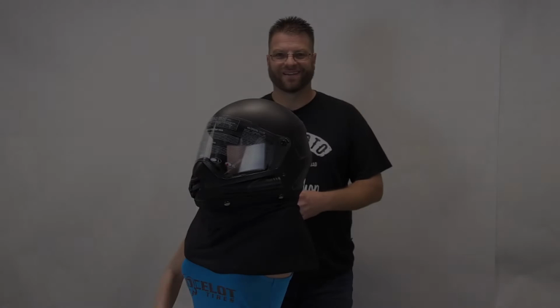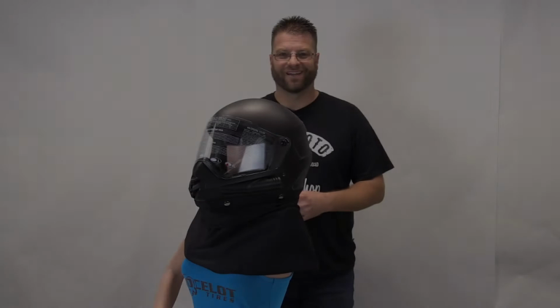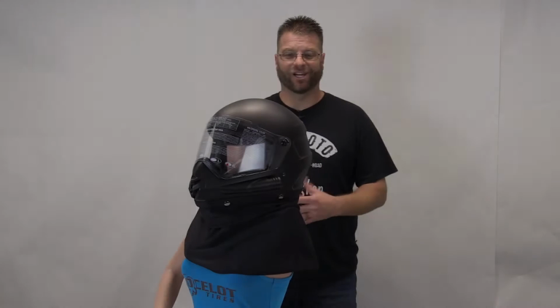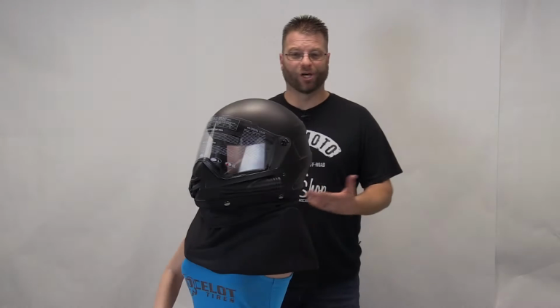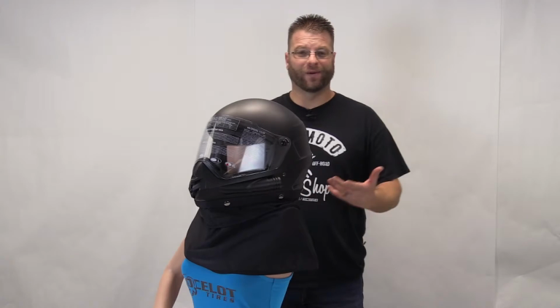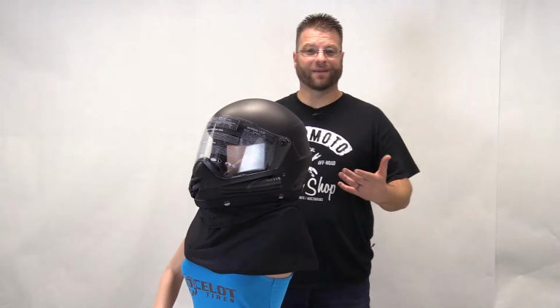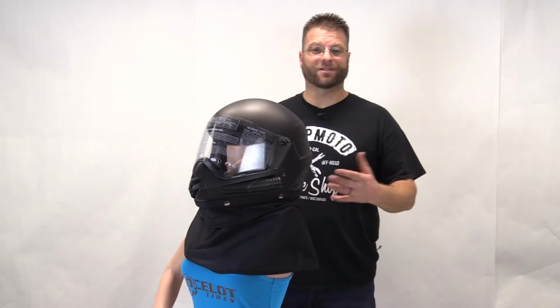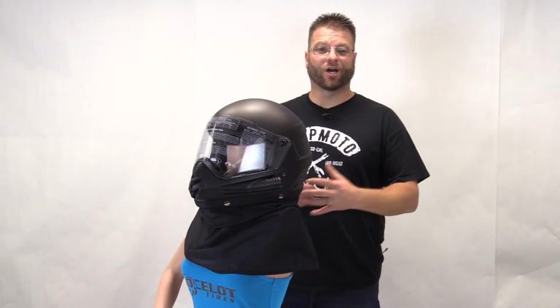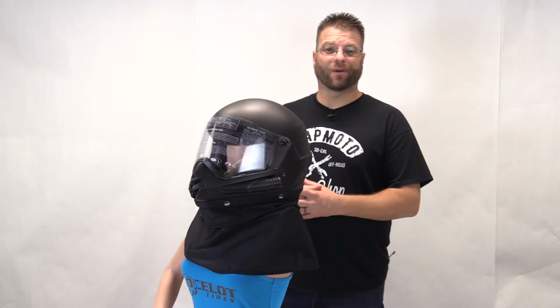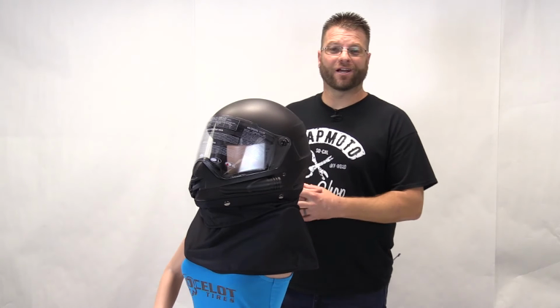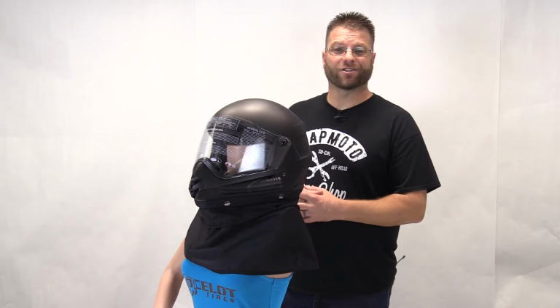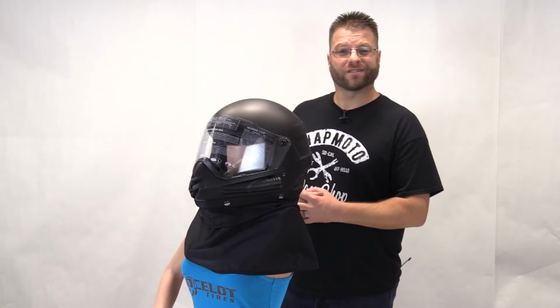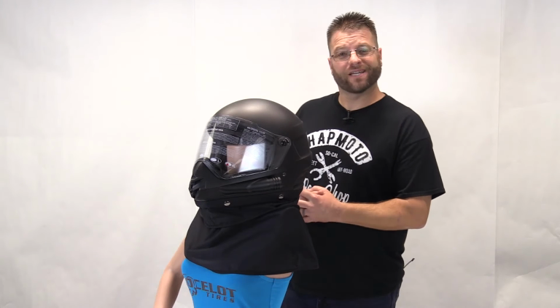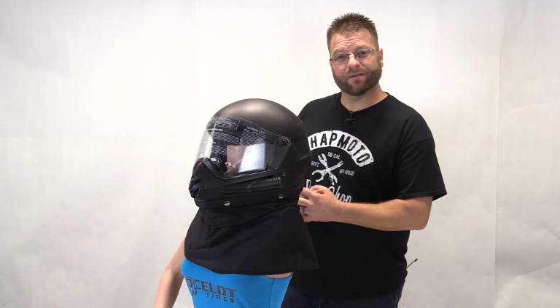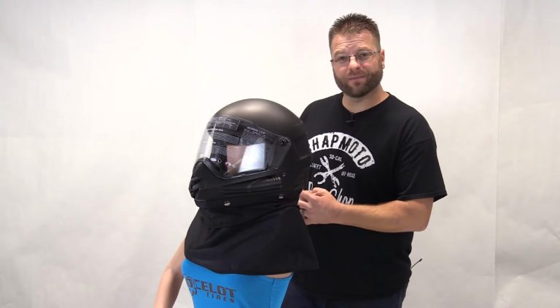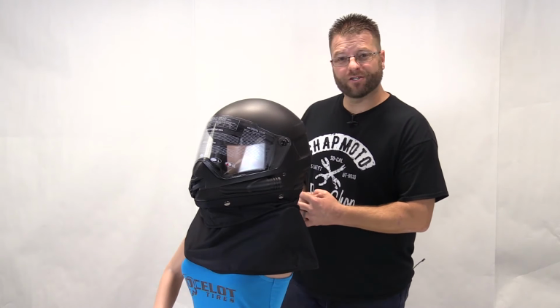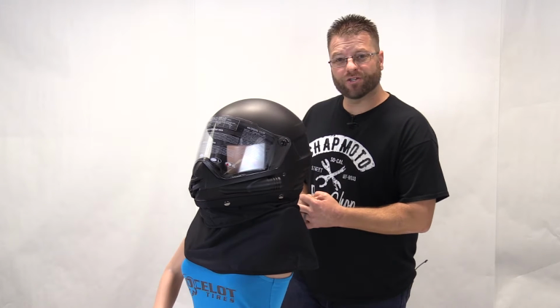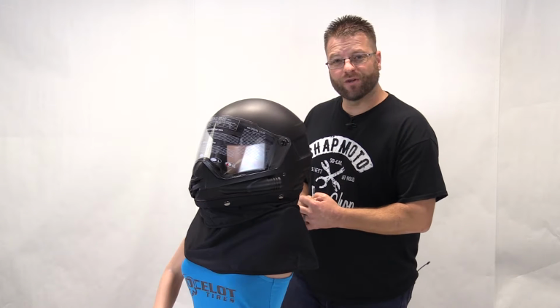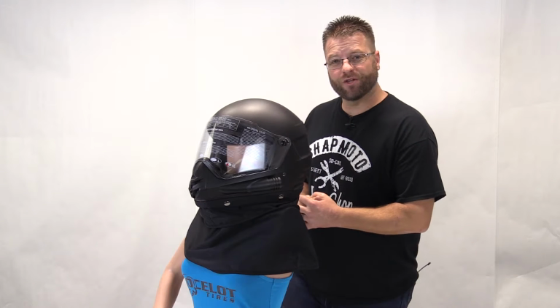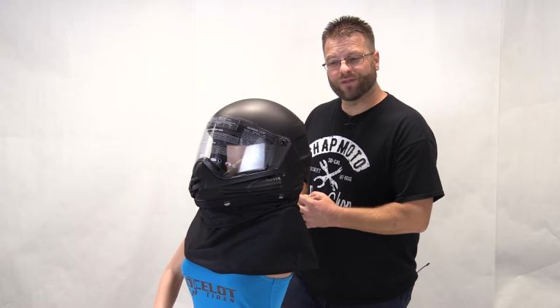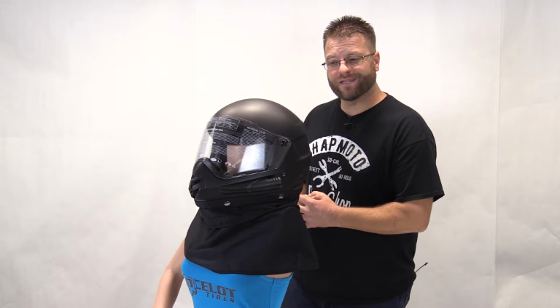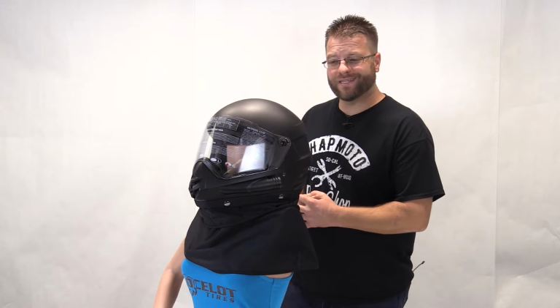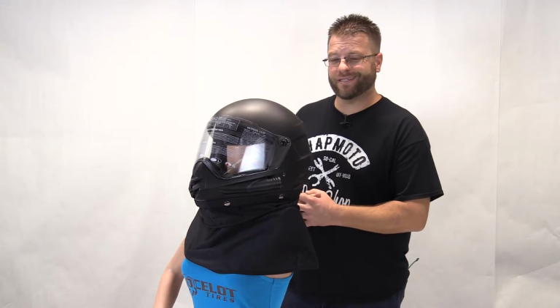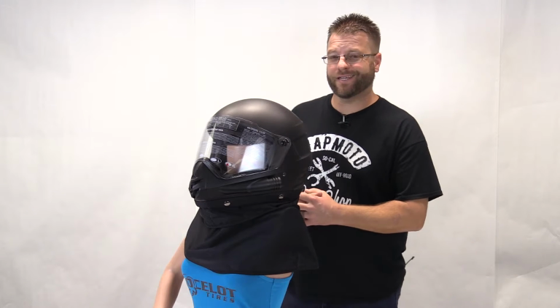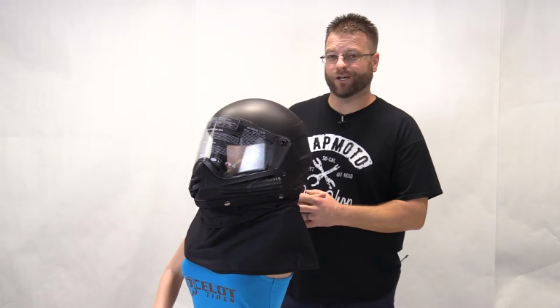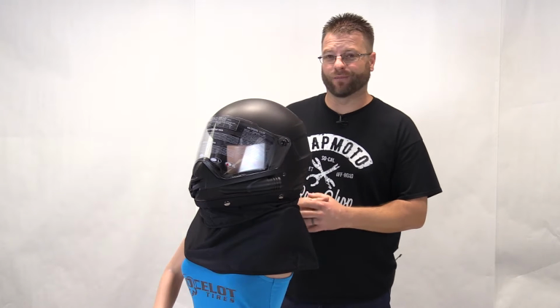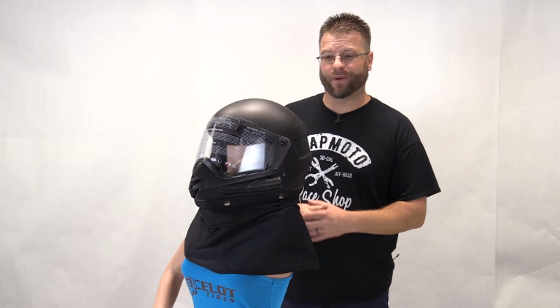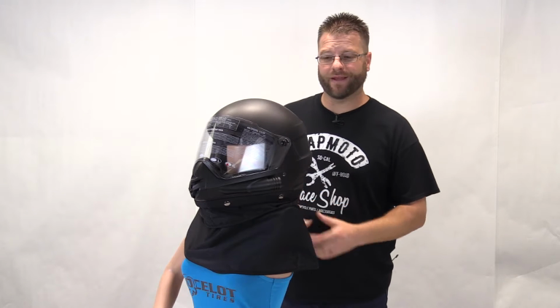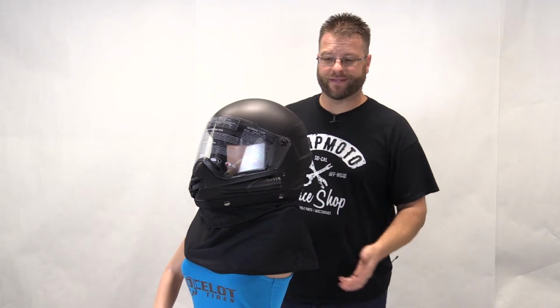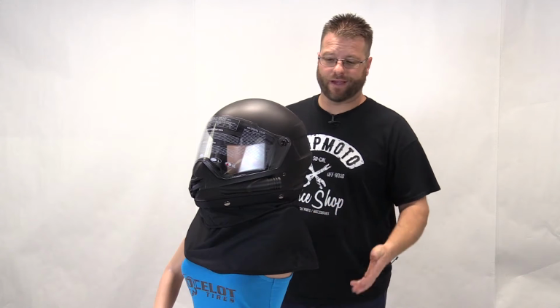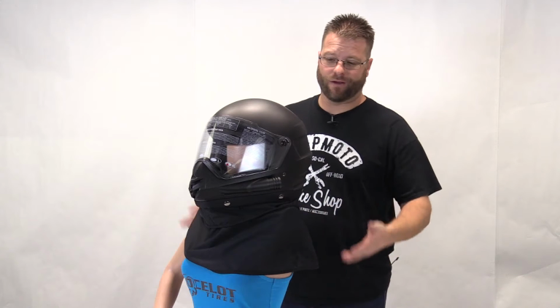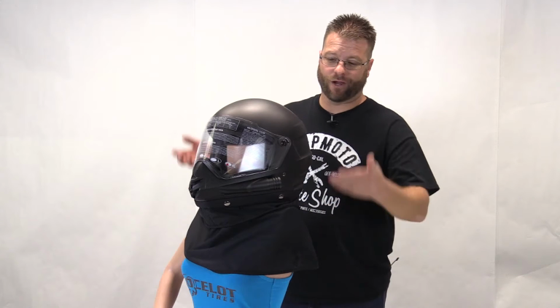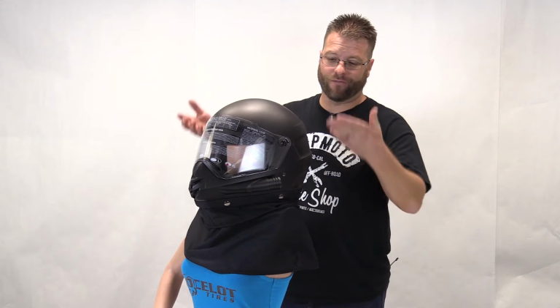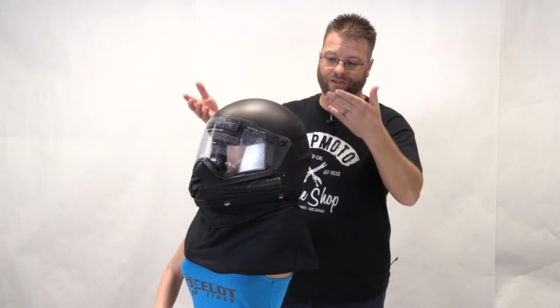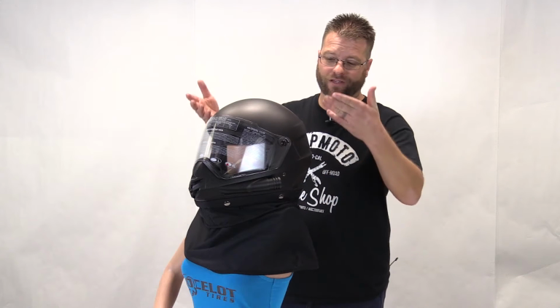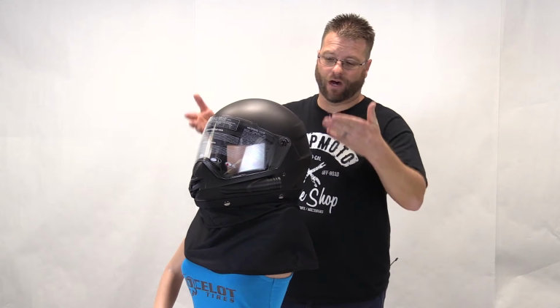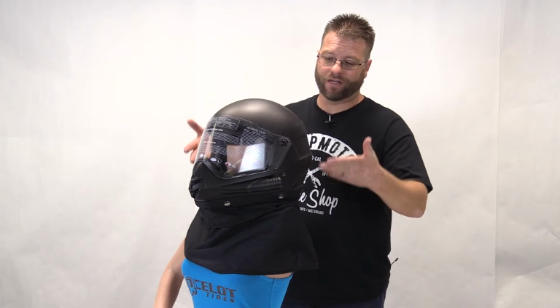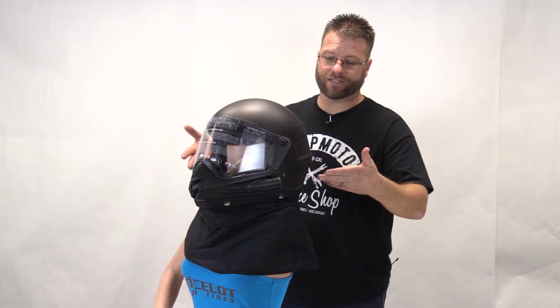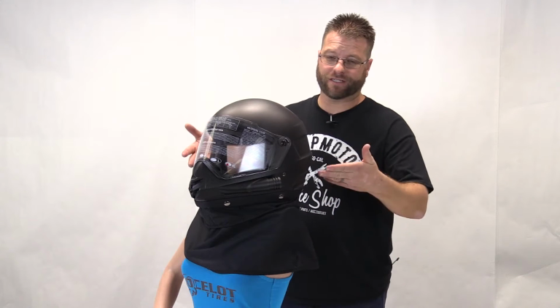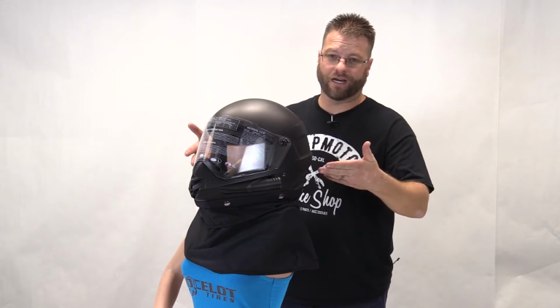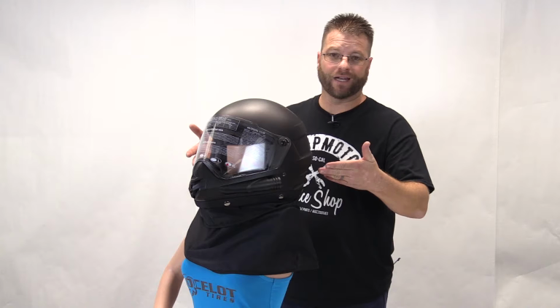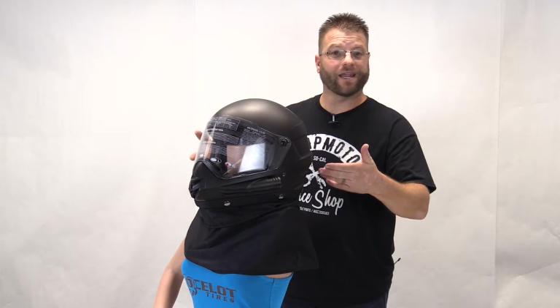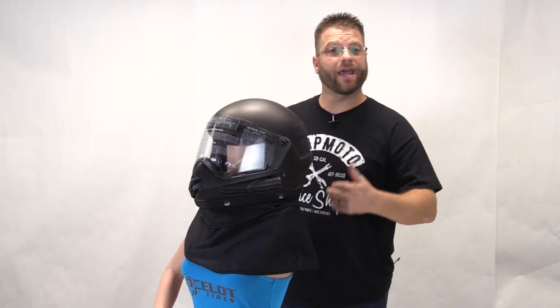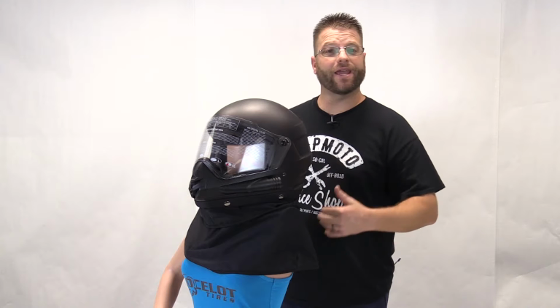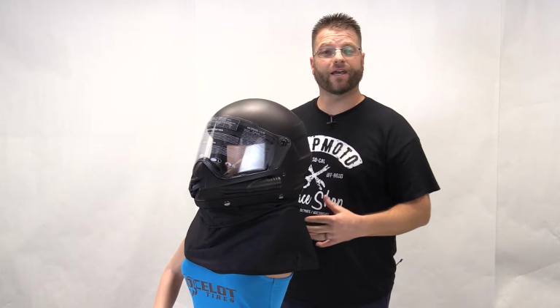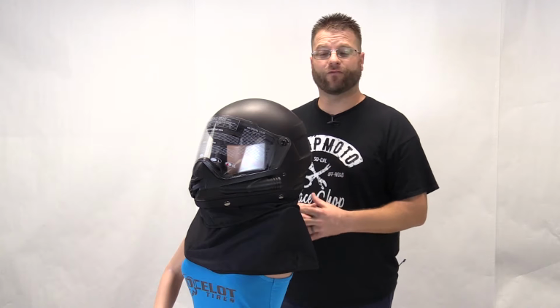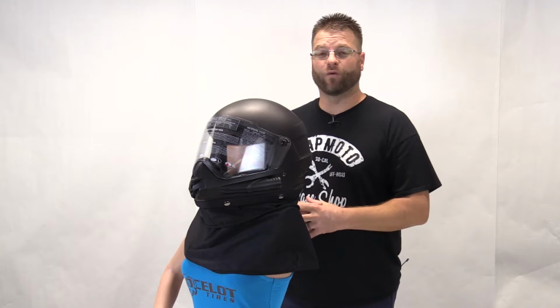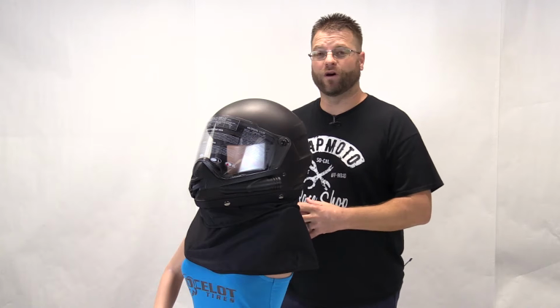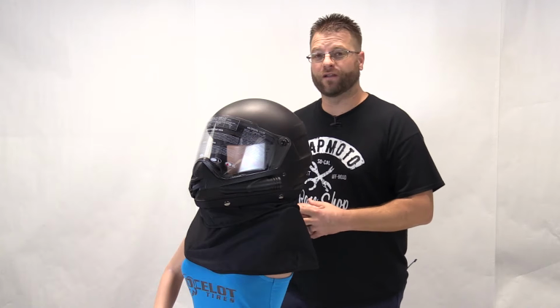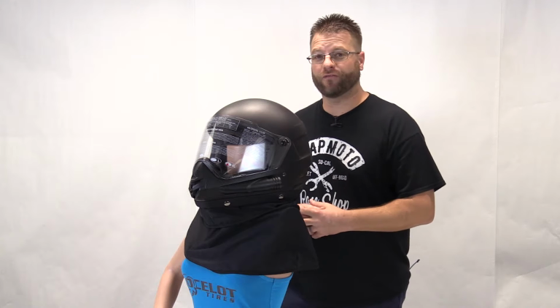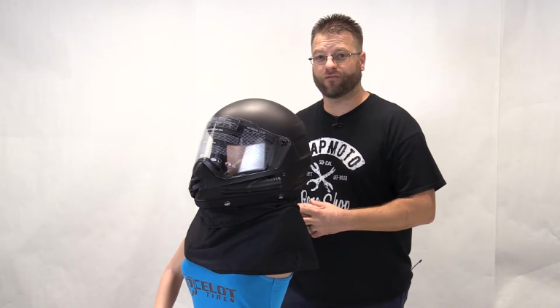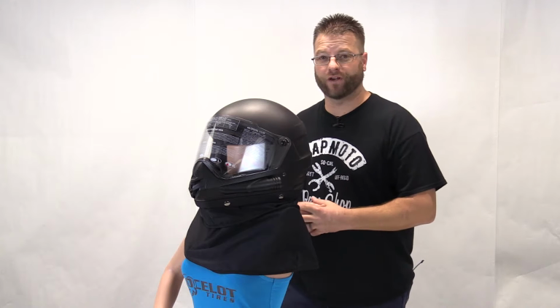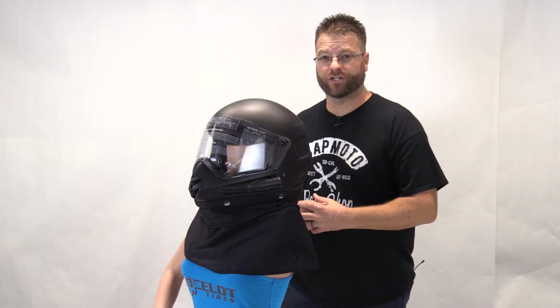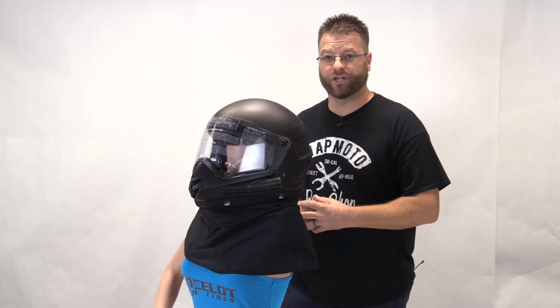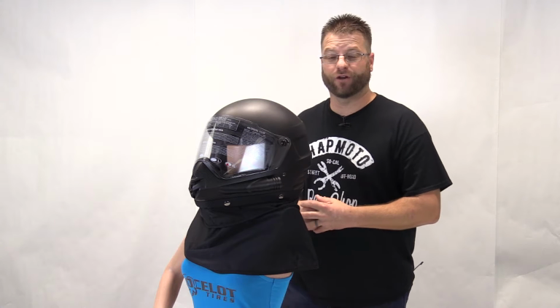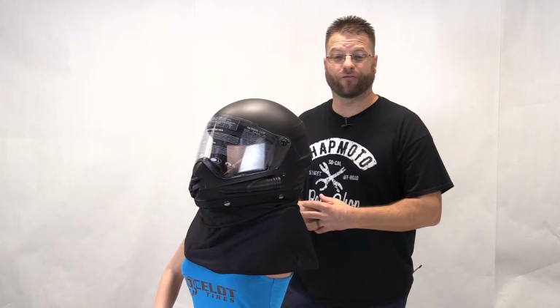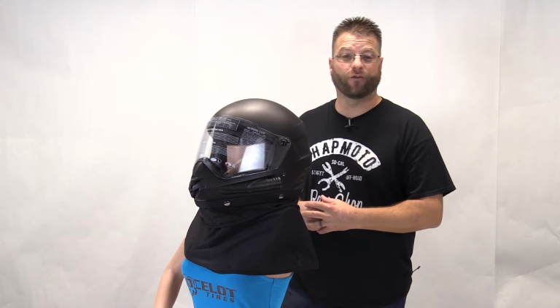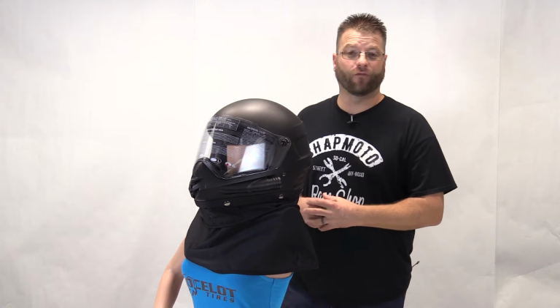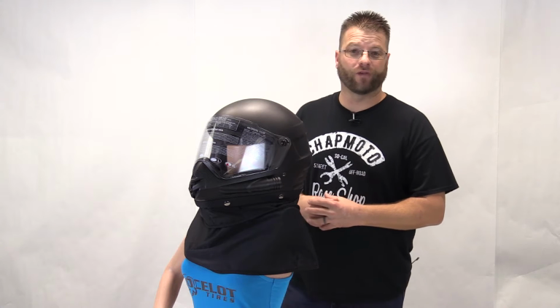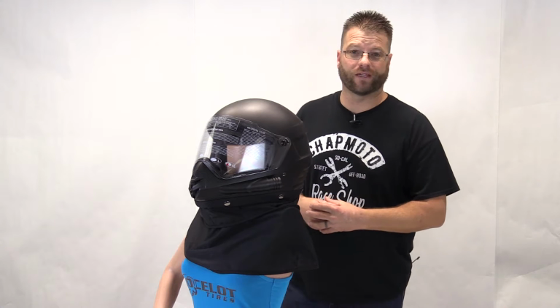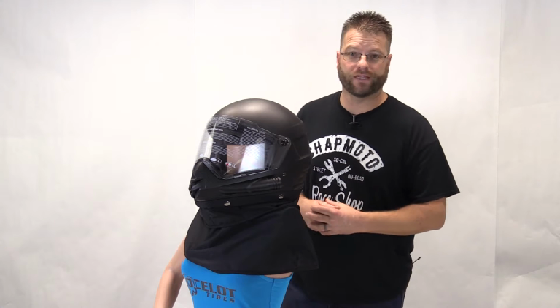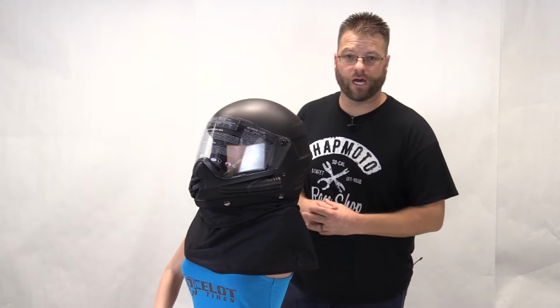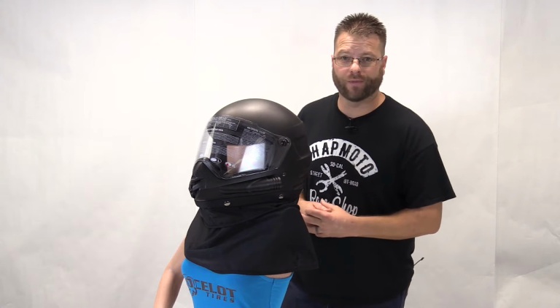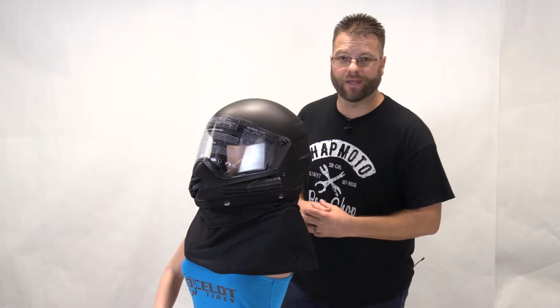Hello, my name is Kyle Bradshaw, and today I'm going to be showing you the detailed breakdown of this Ocelot AF1 Fresh Air full-face helmet.